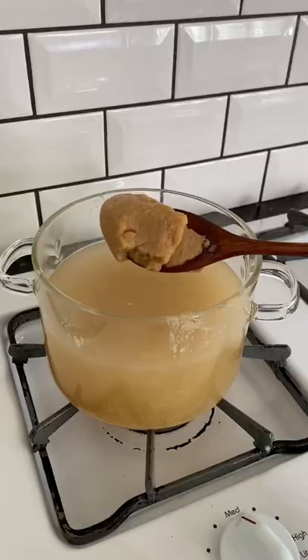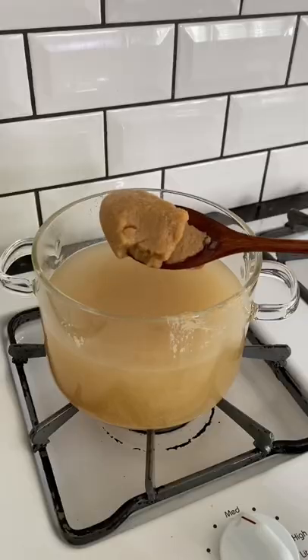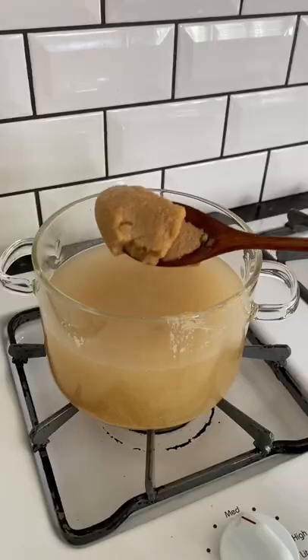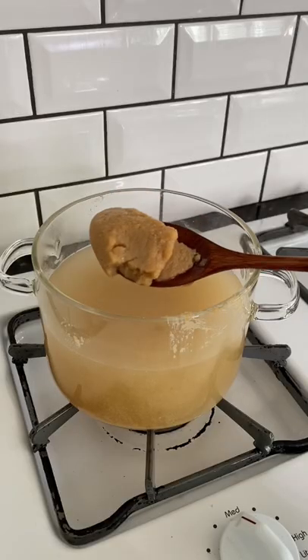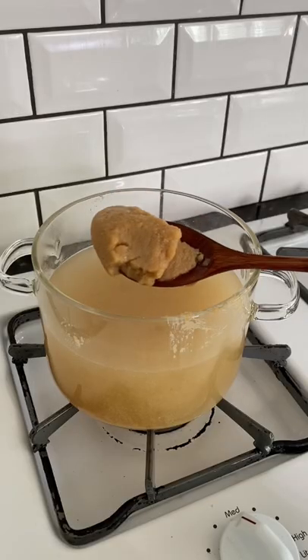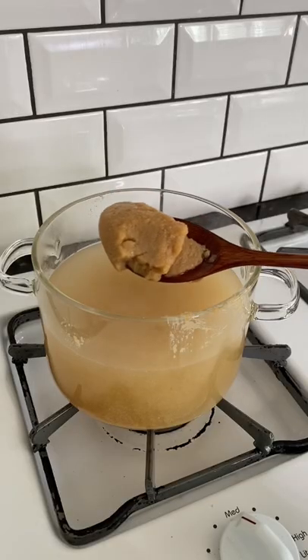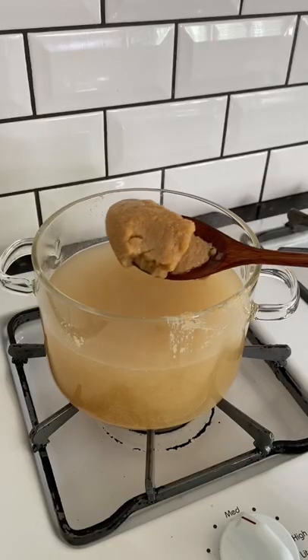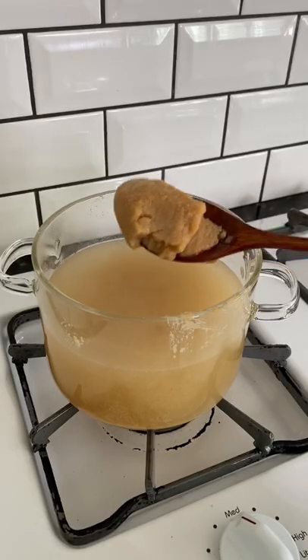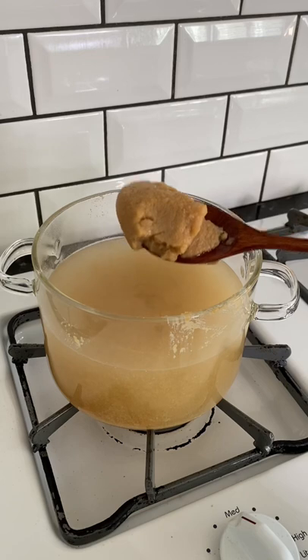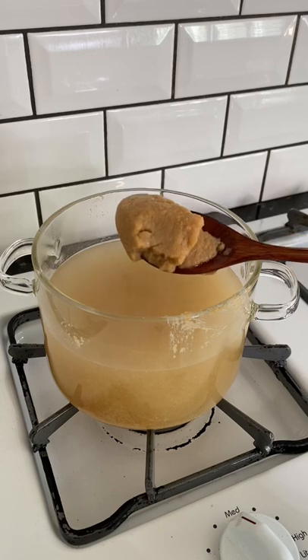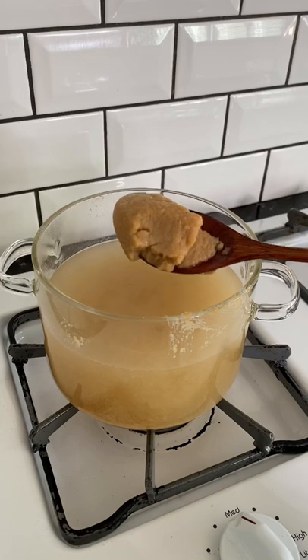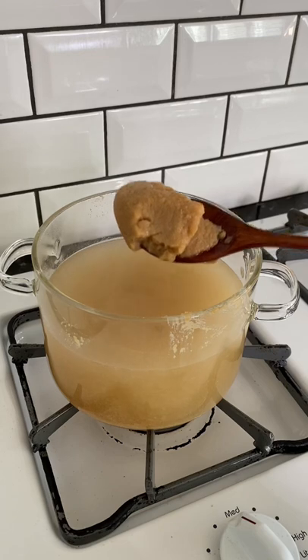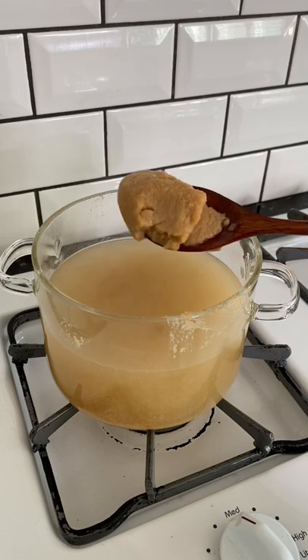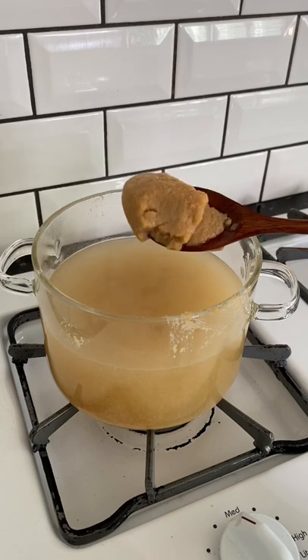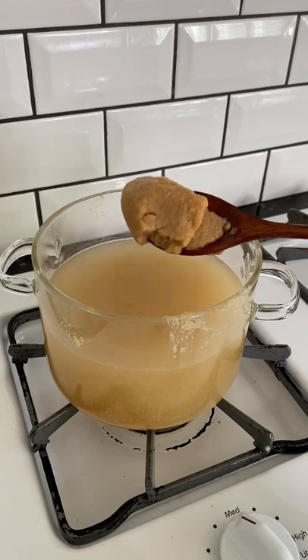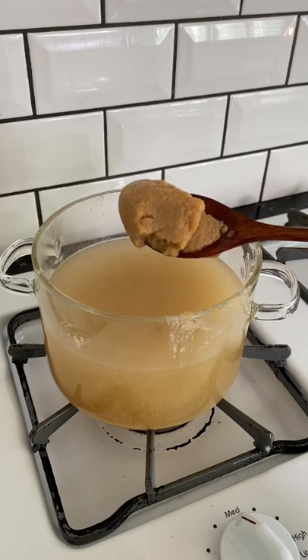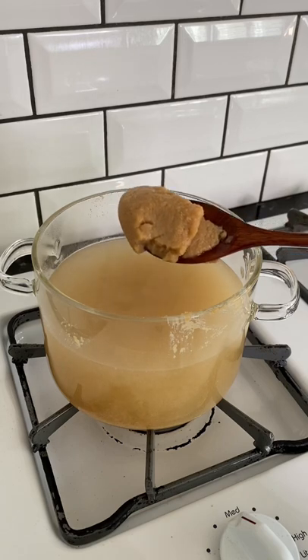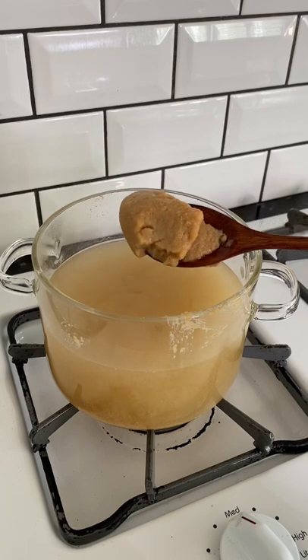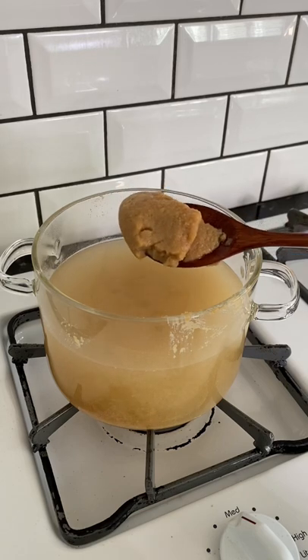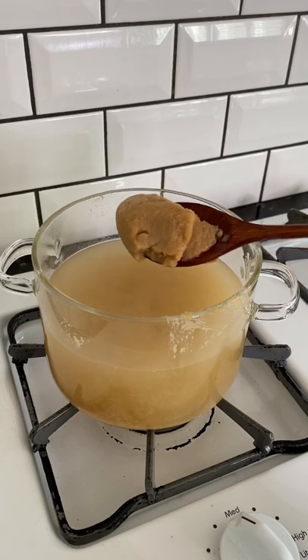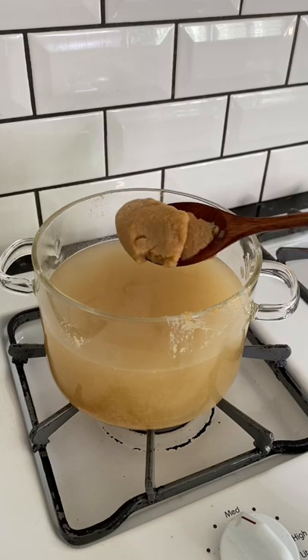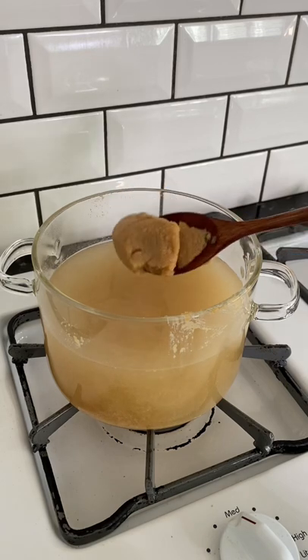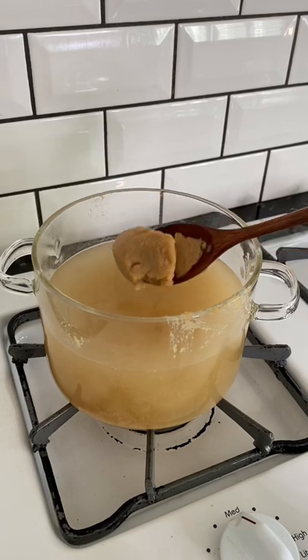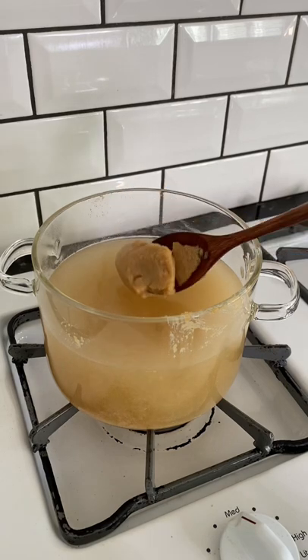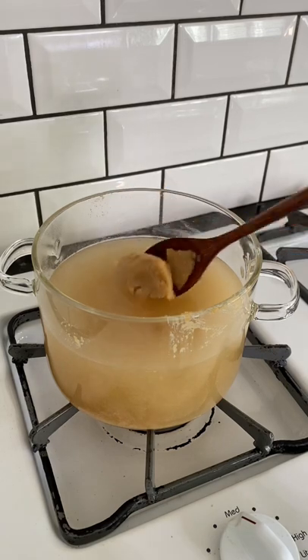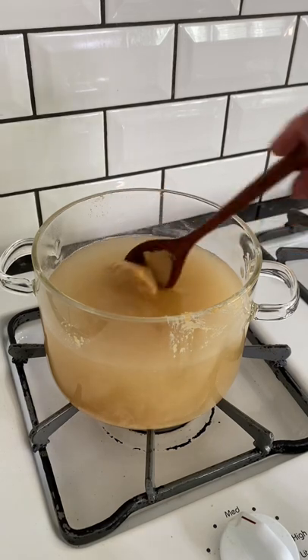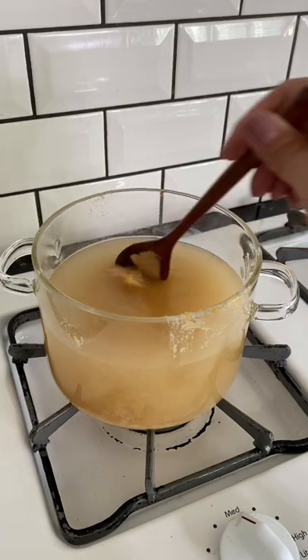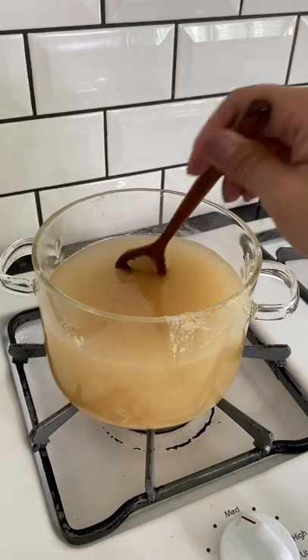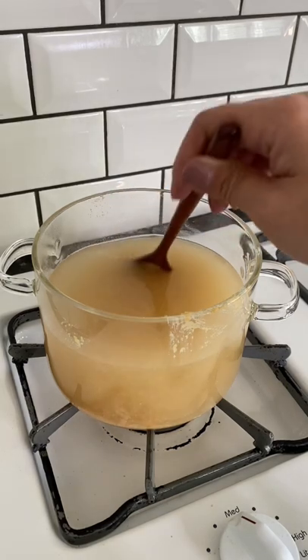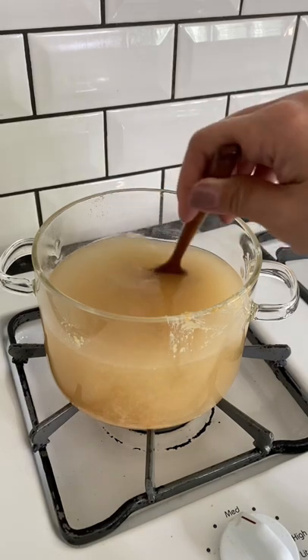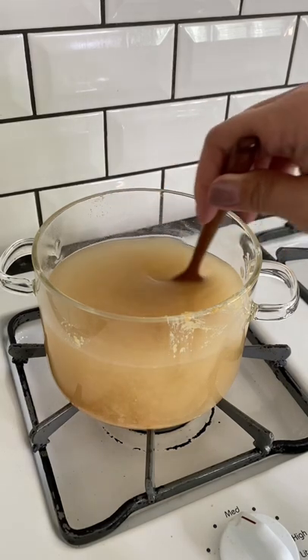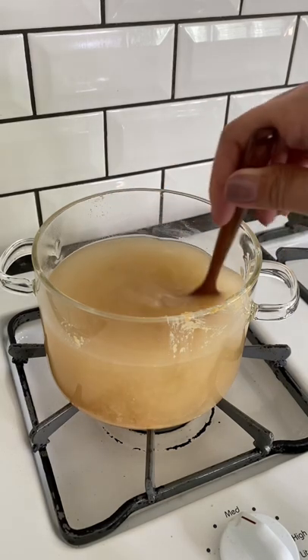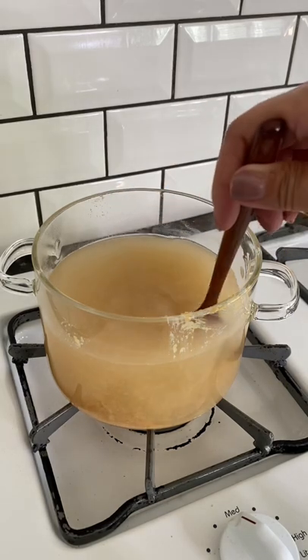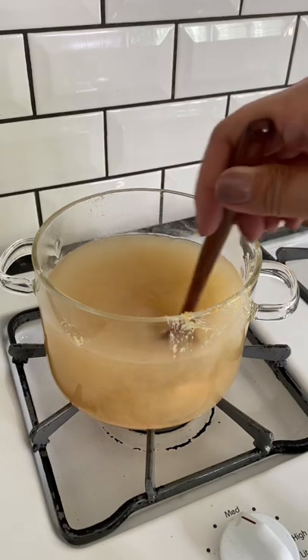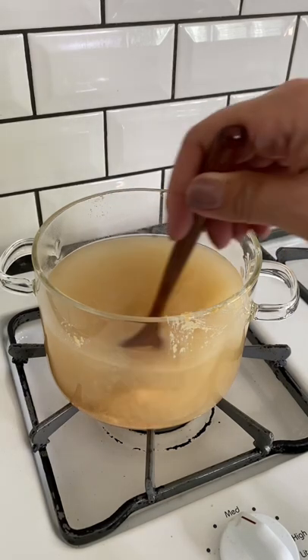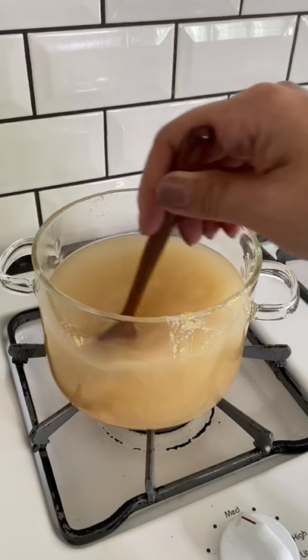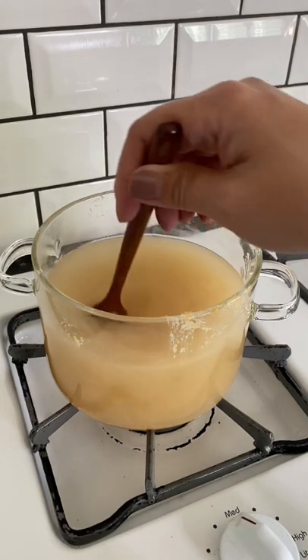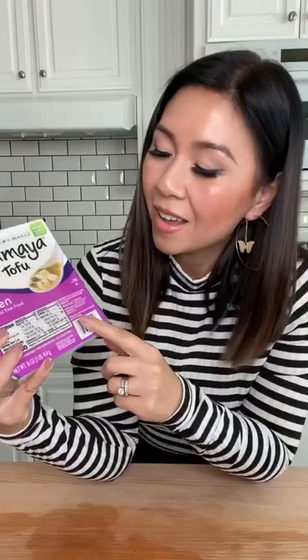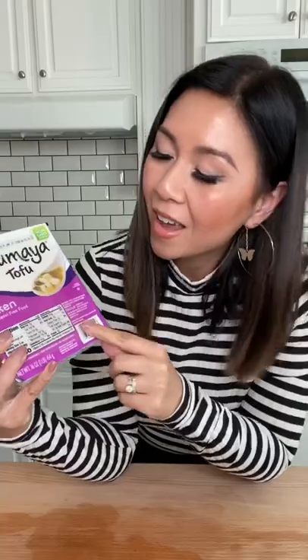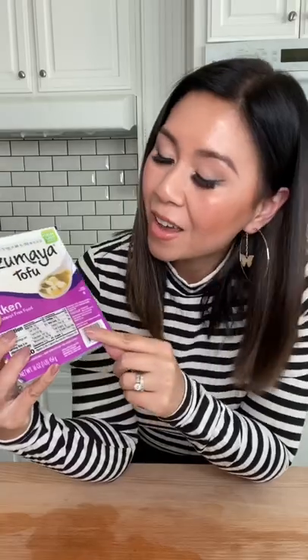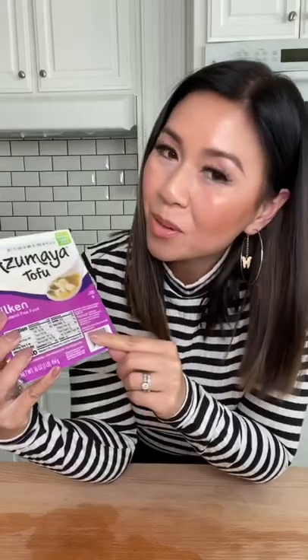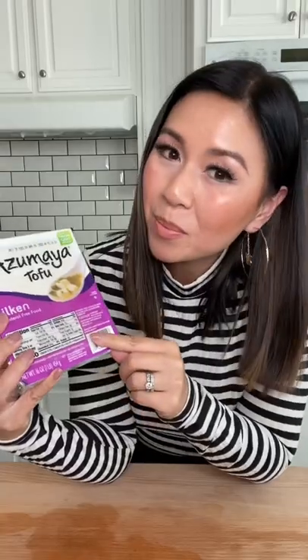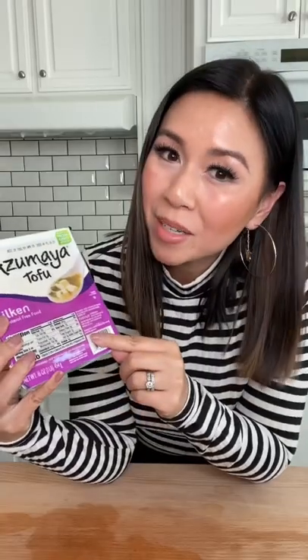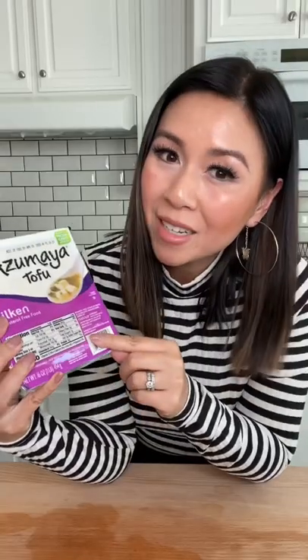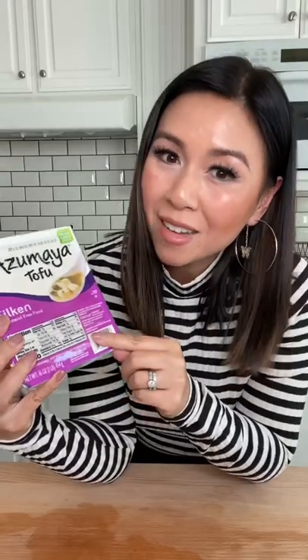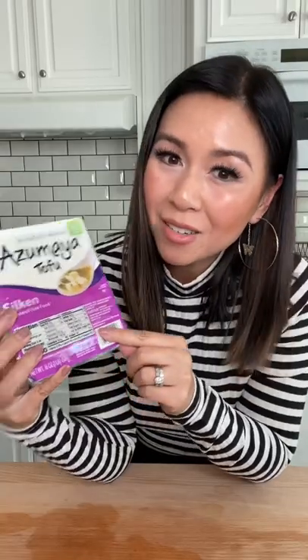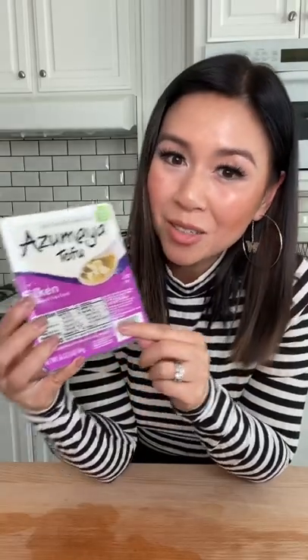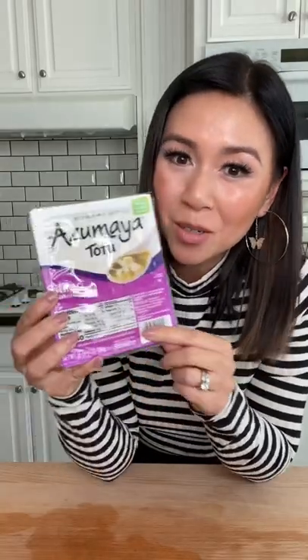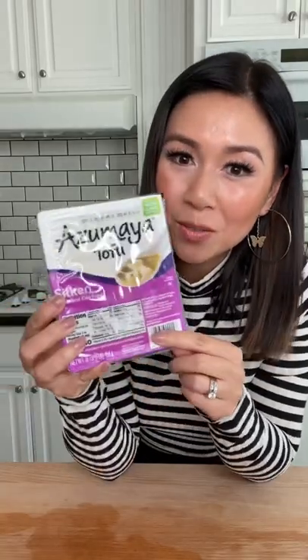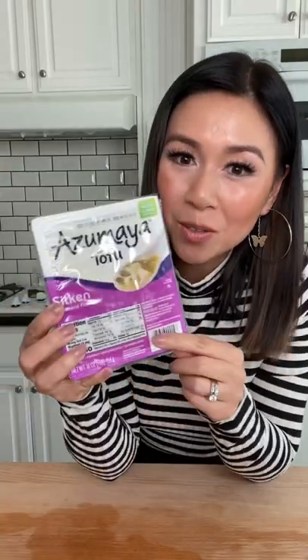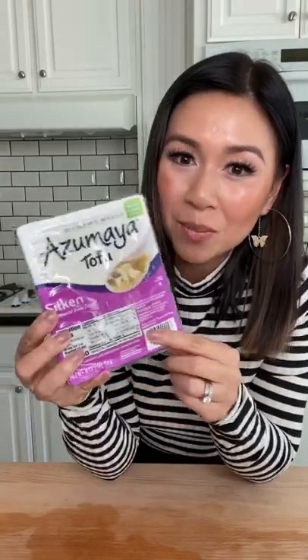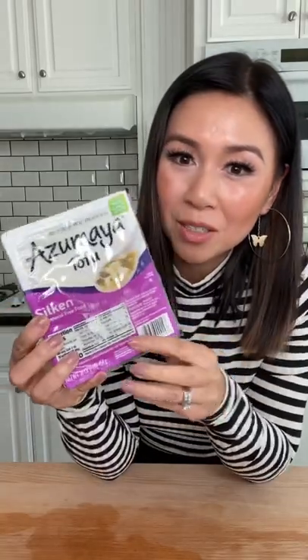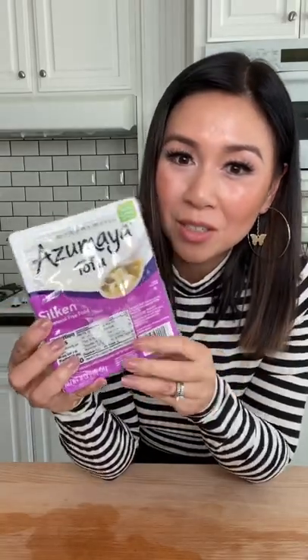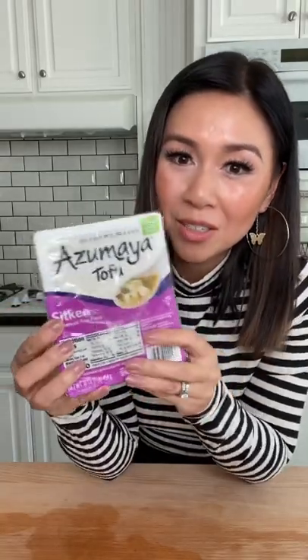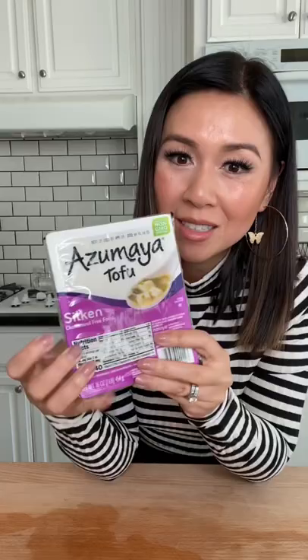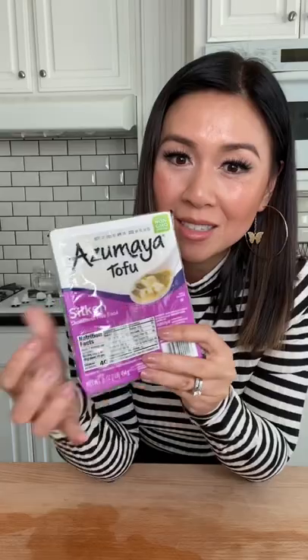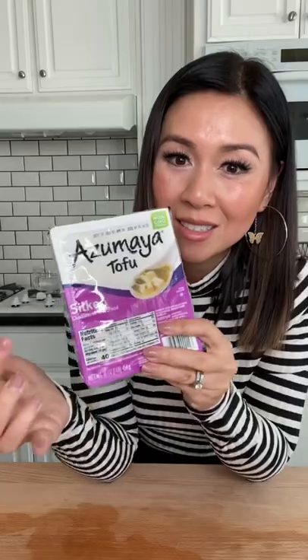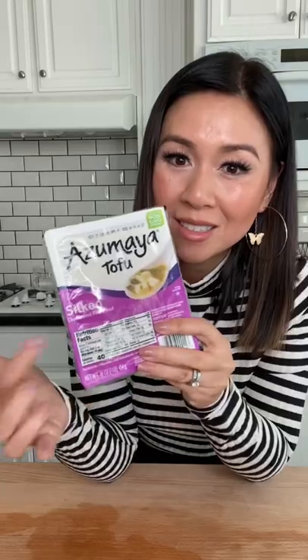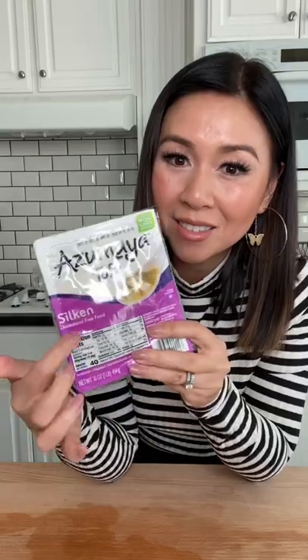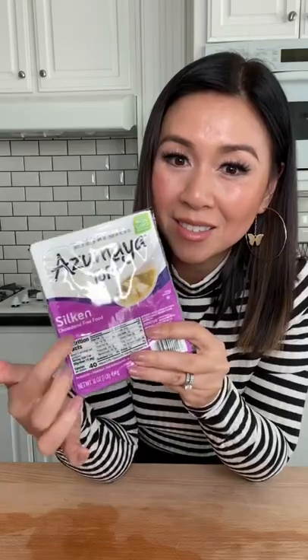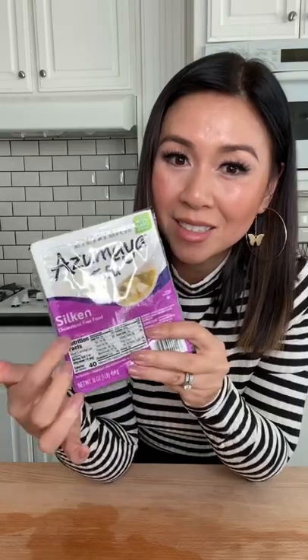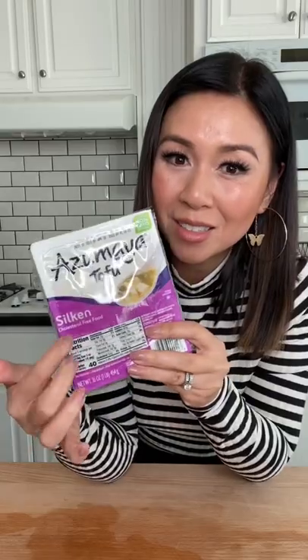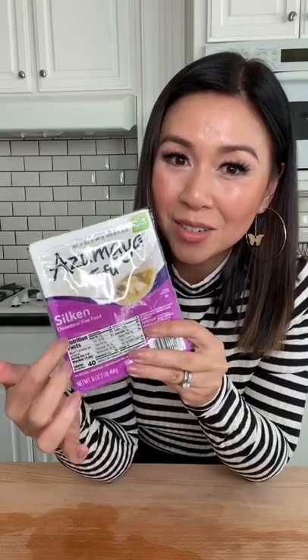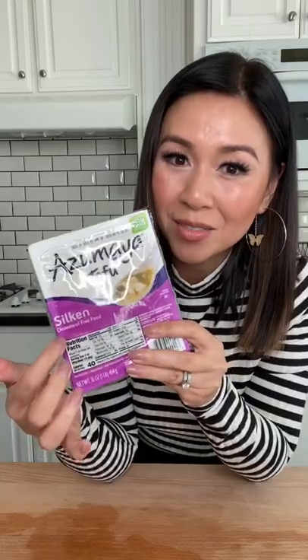Because the flavor of the miso is very delicate, the heat needs to be very low. And when picking out your tofu, make sure it's the silken tofu.